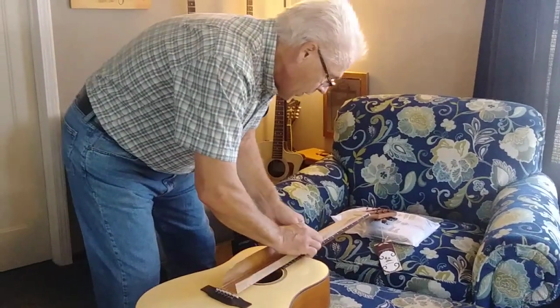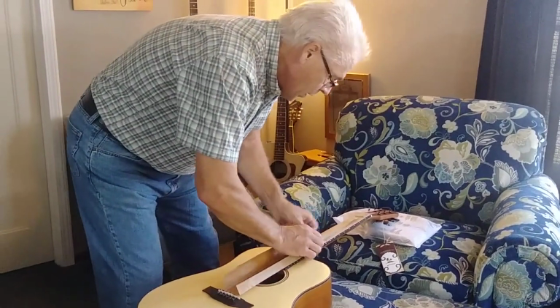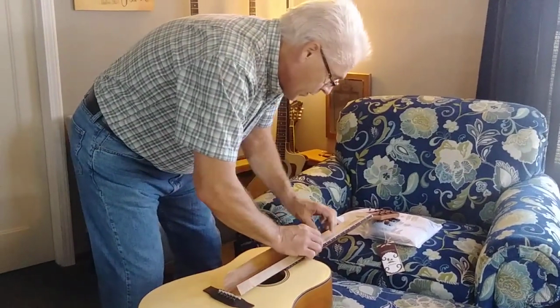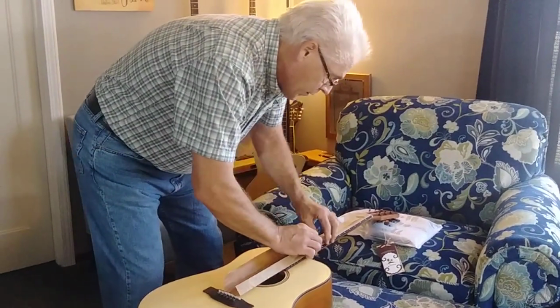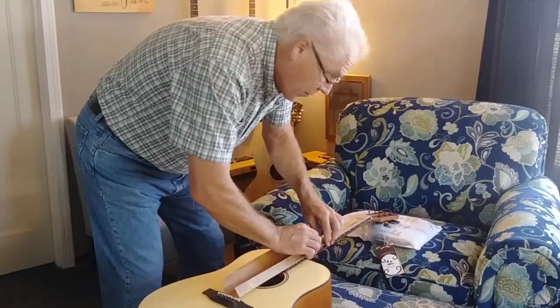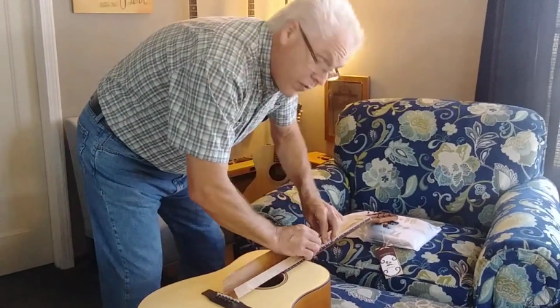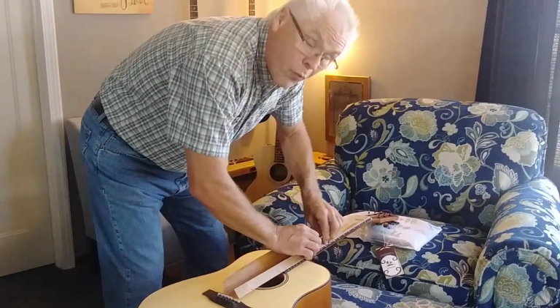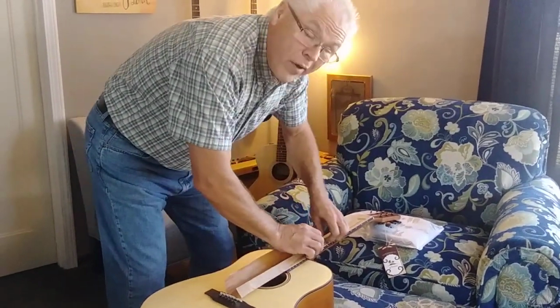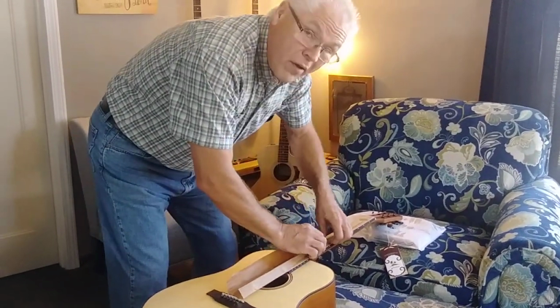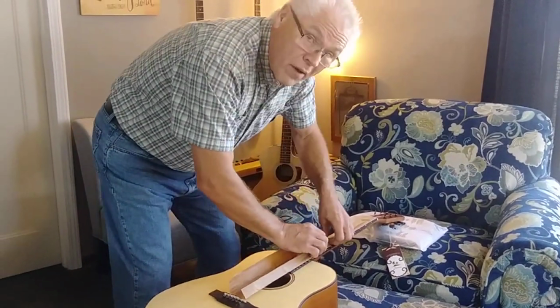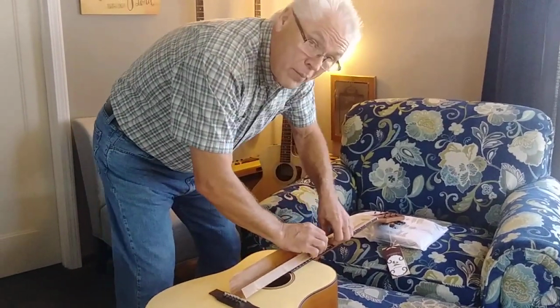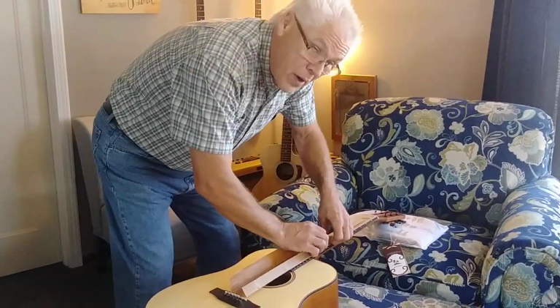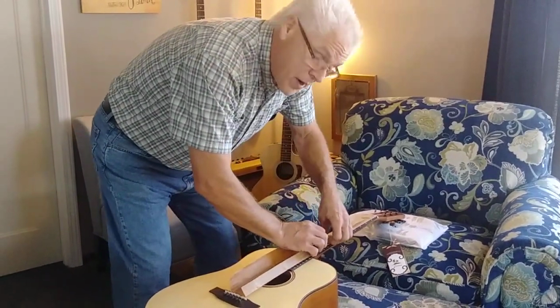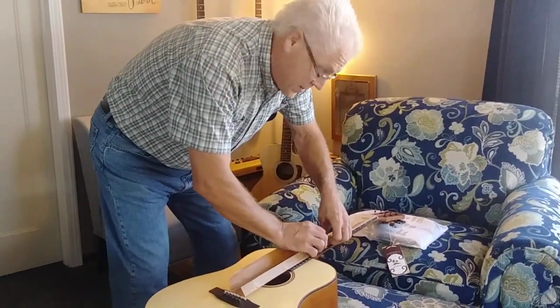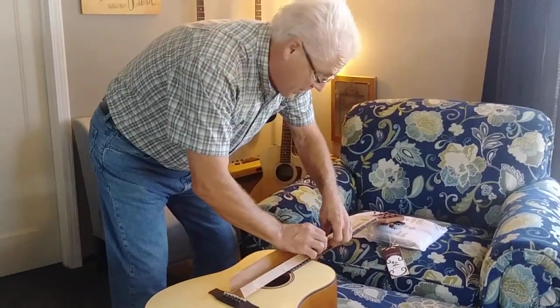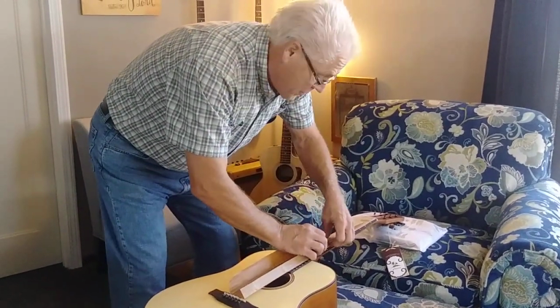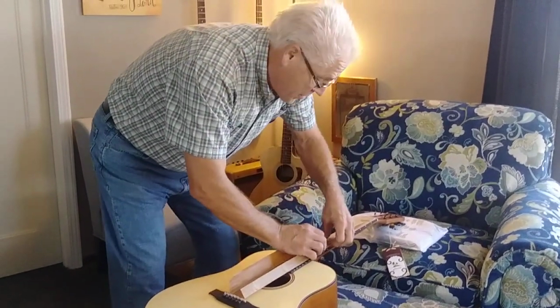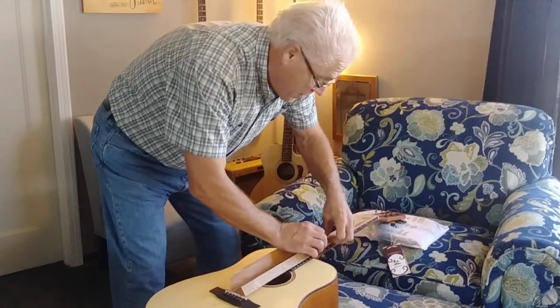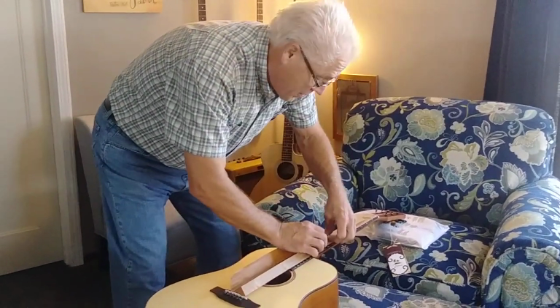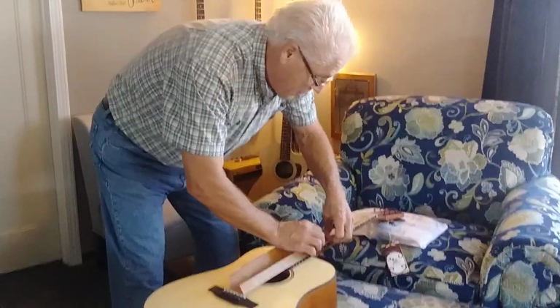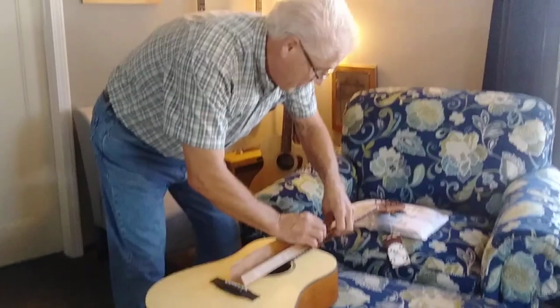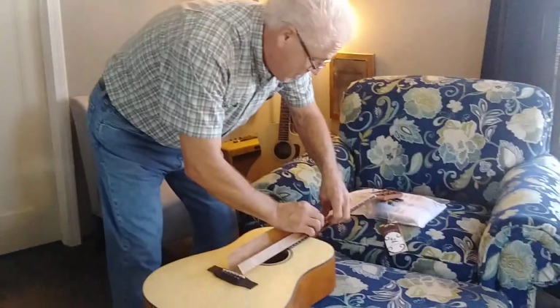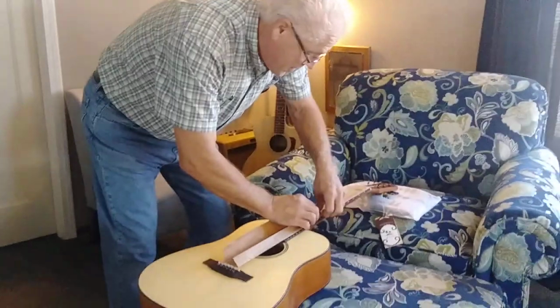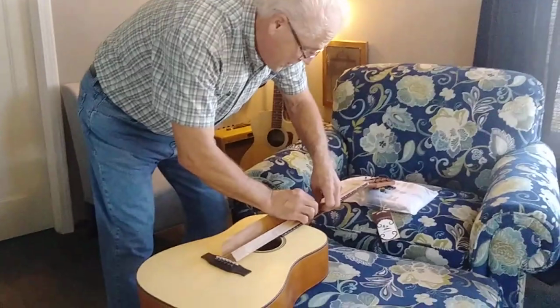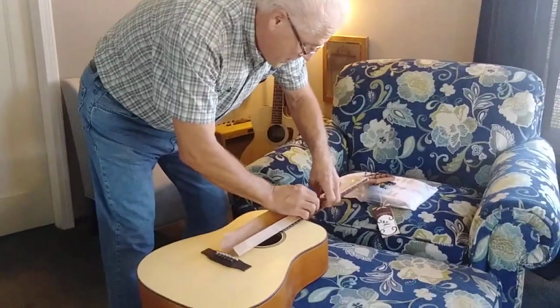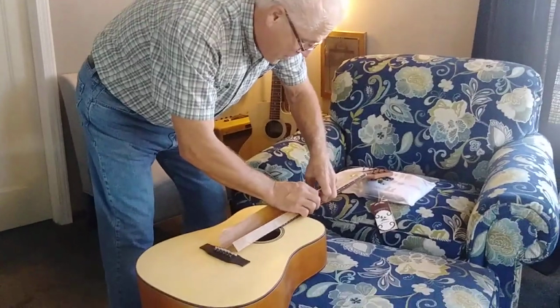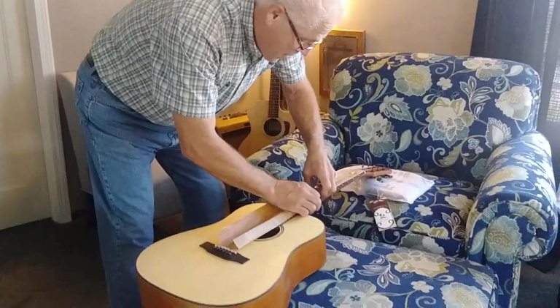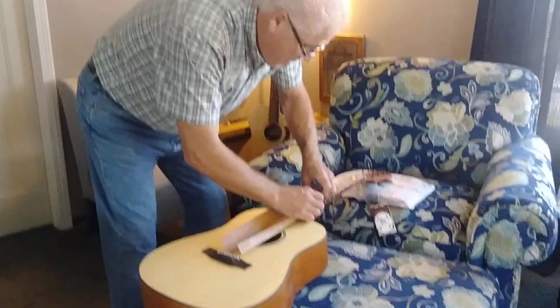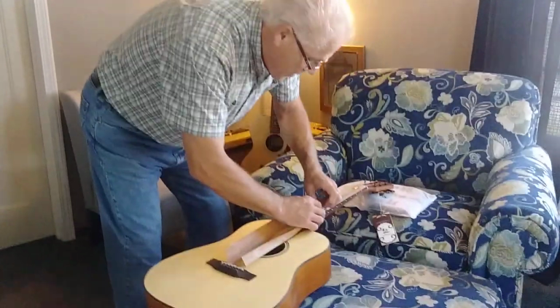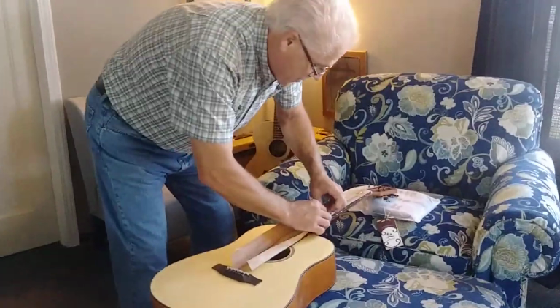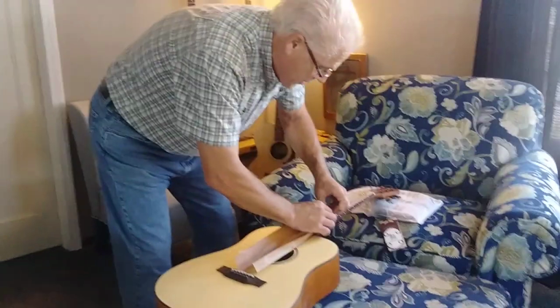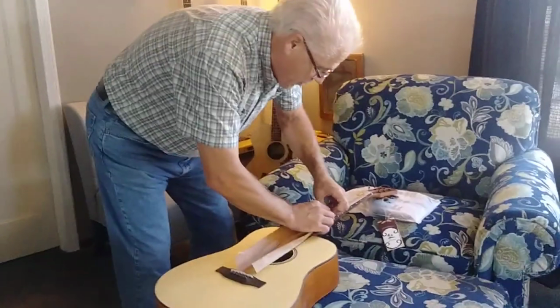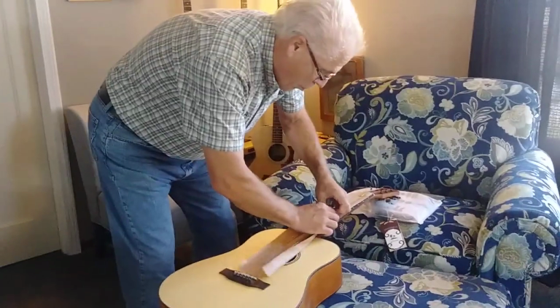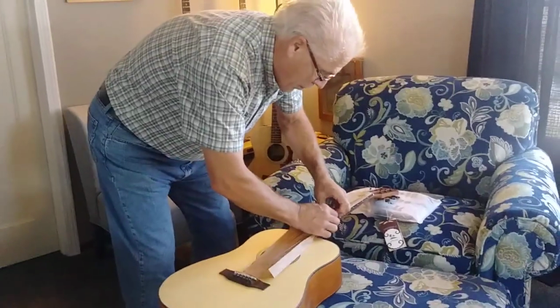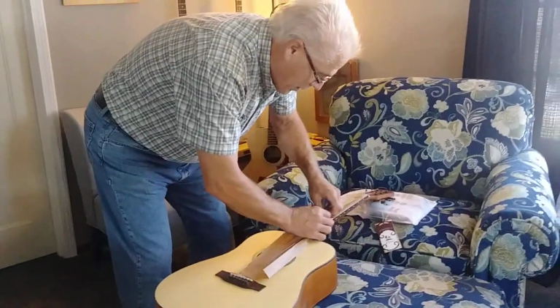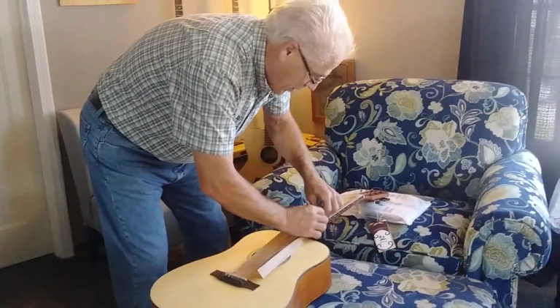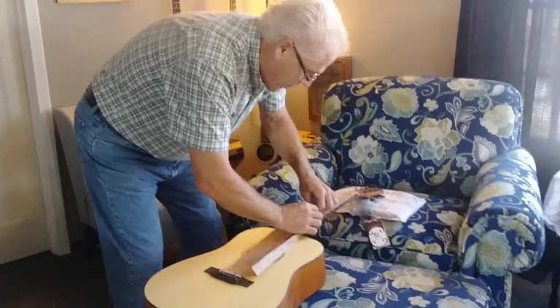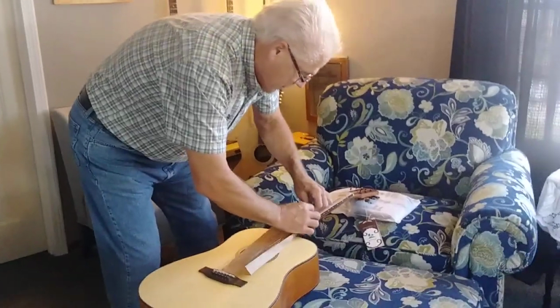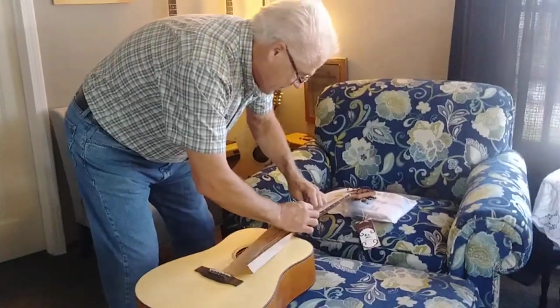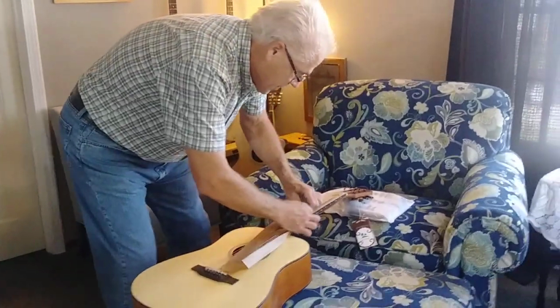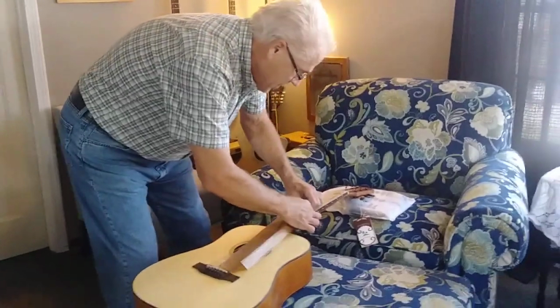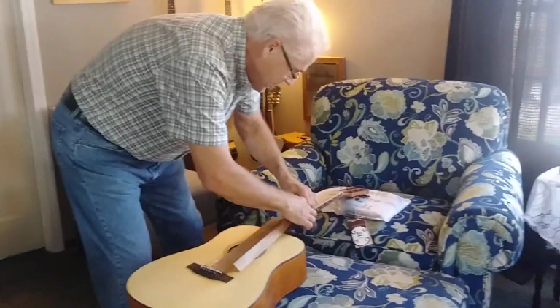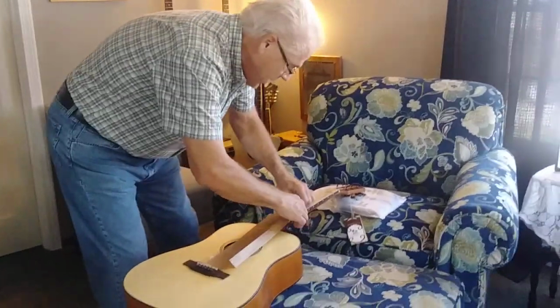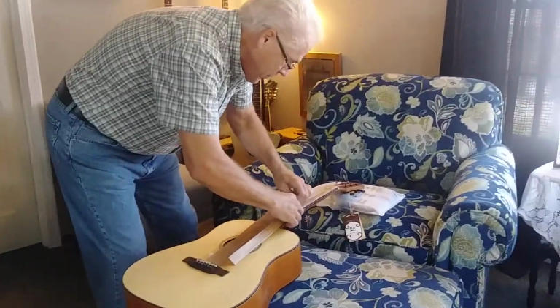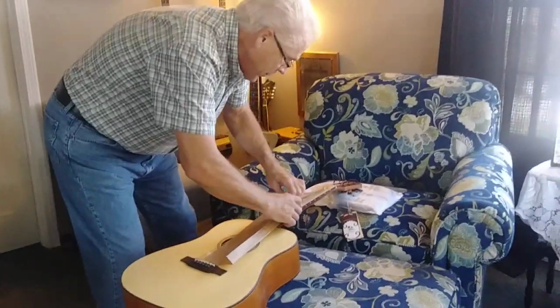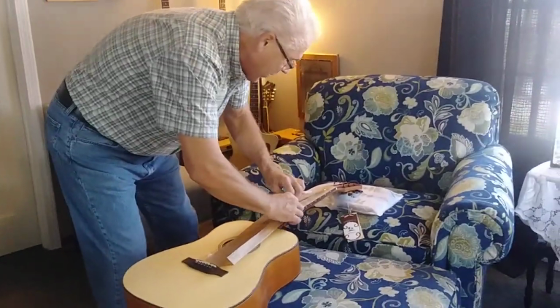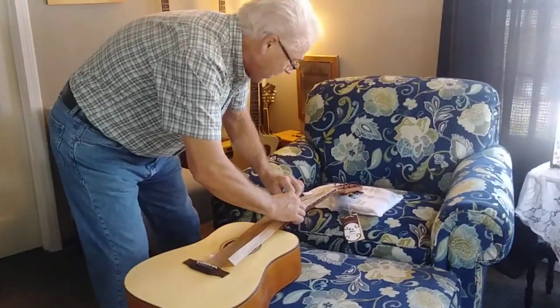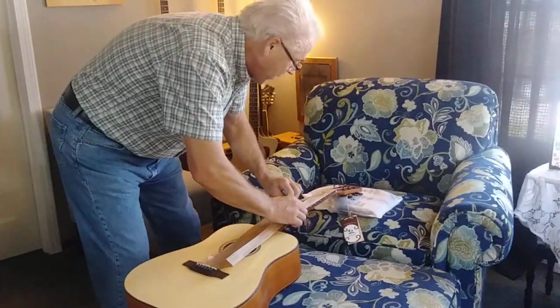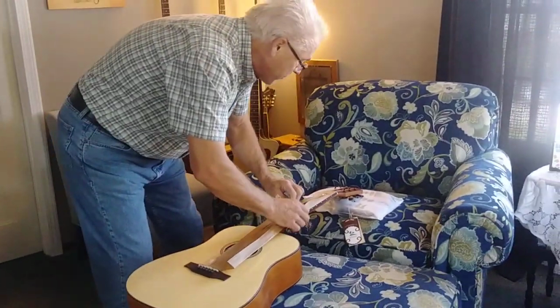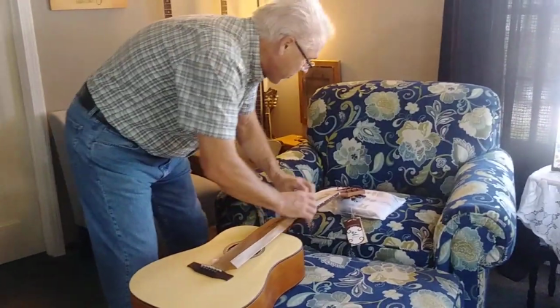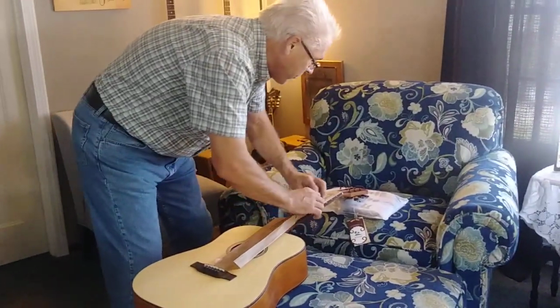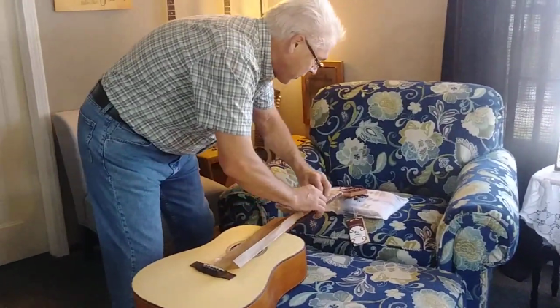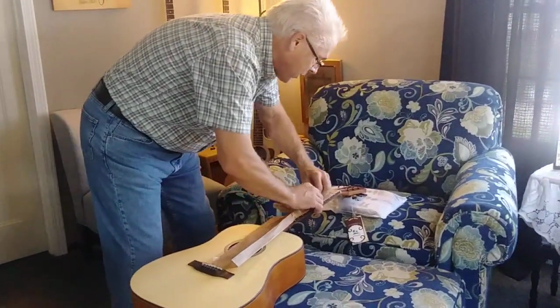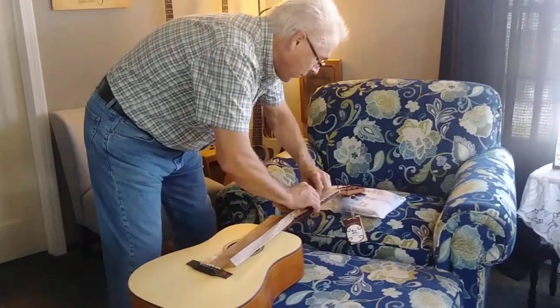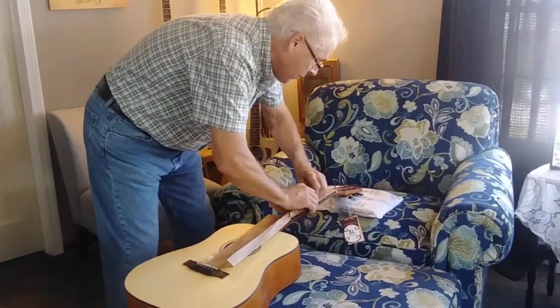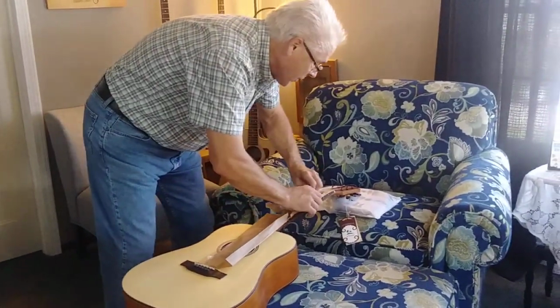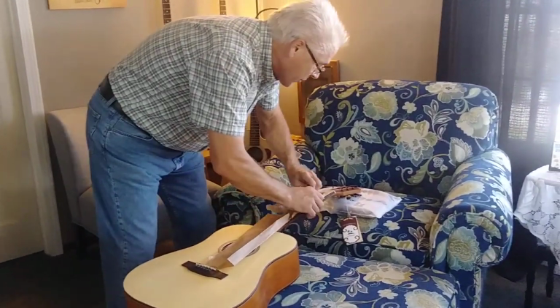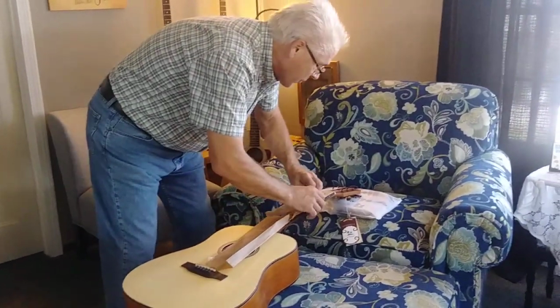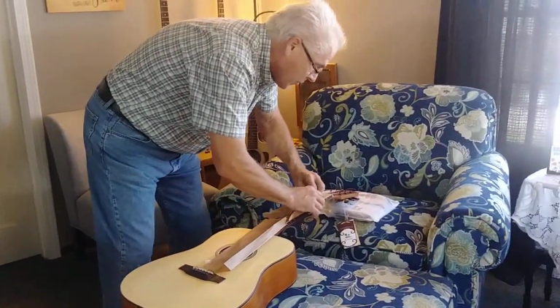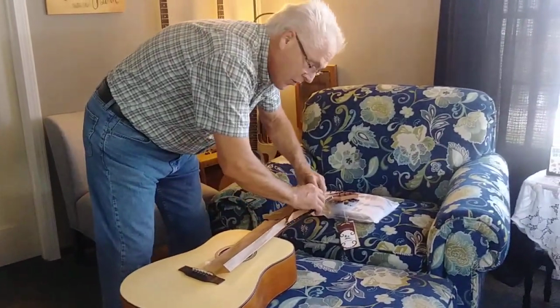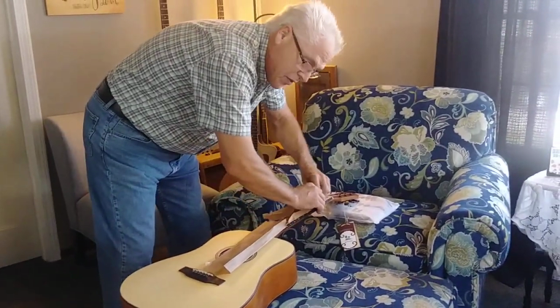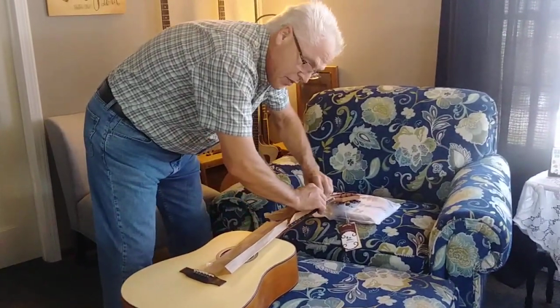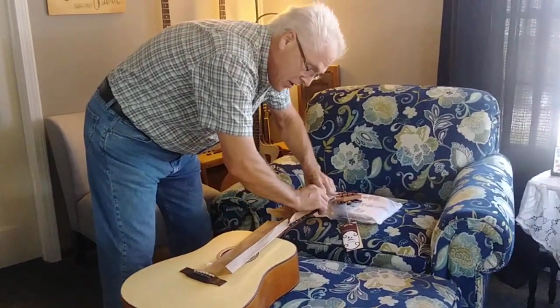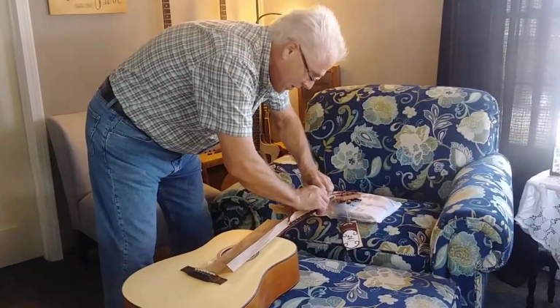This is a real unboxing video — didn't open it up and tape it back up for the video. This is authentic.